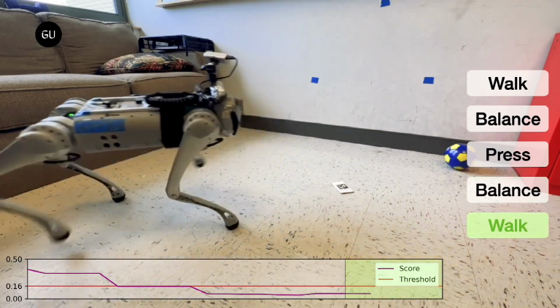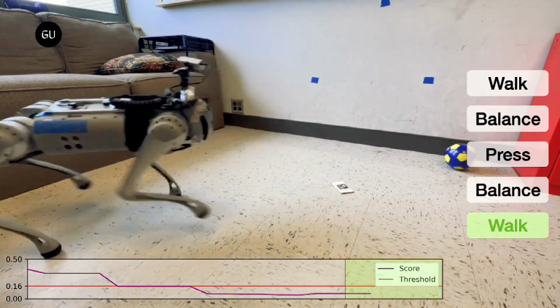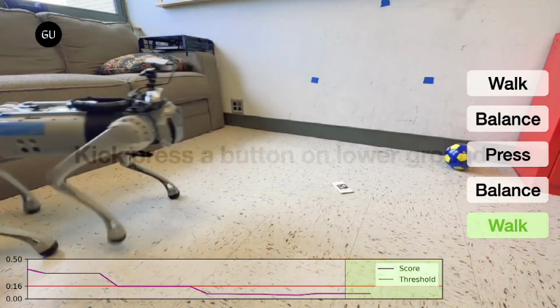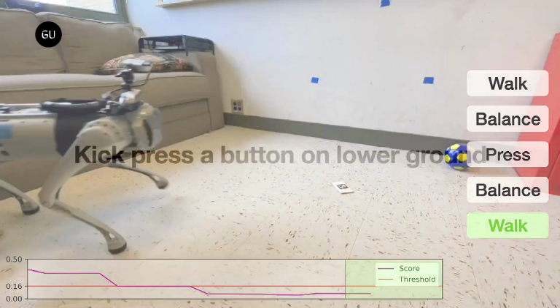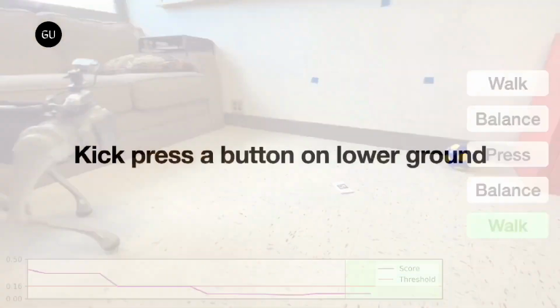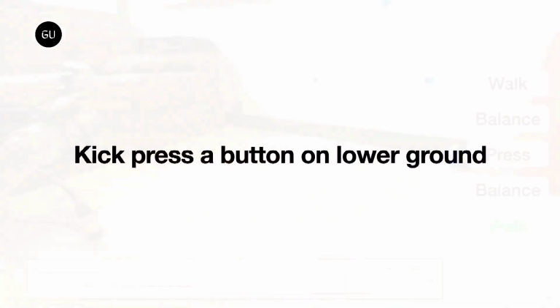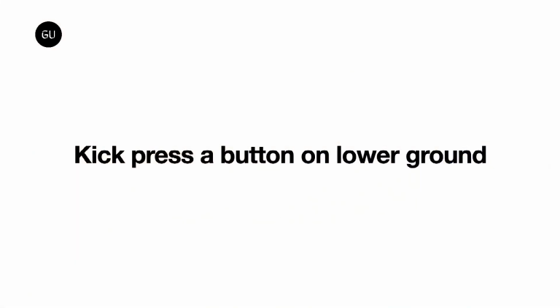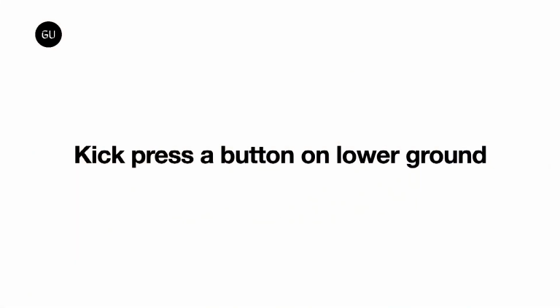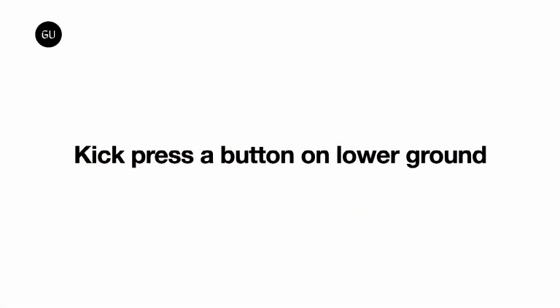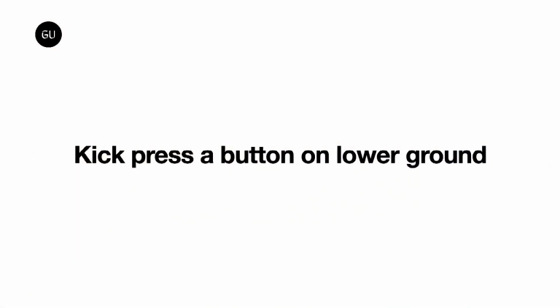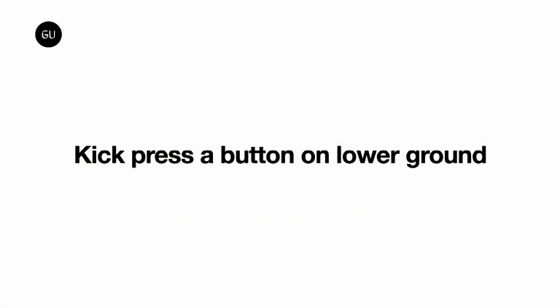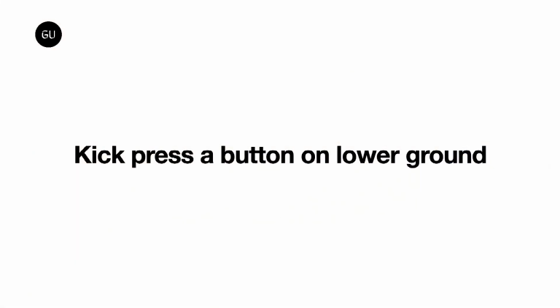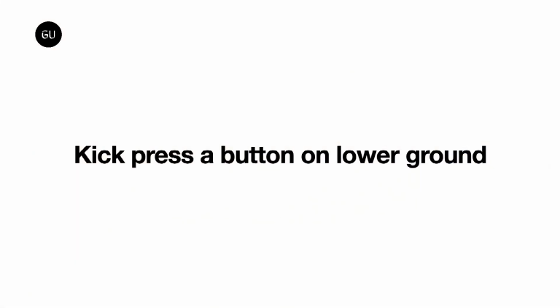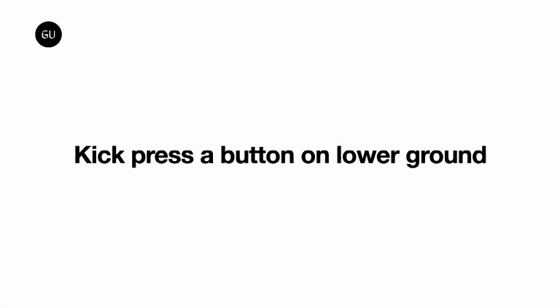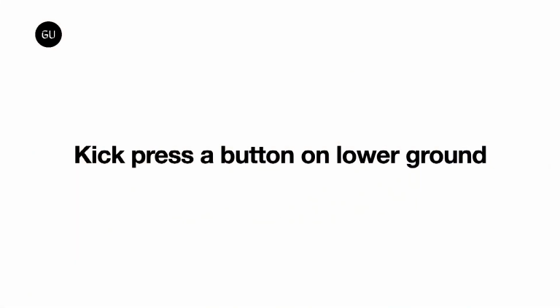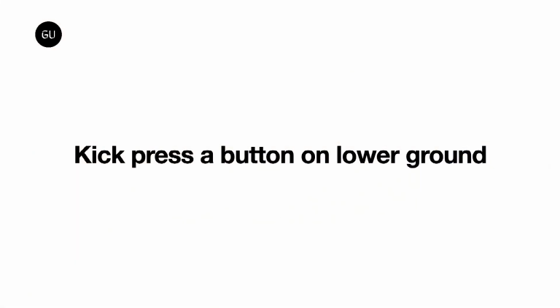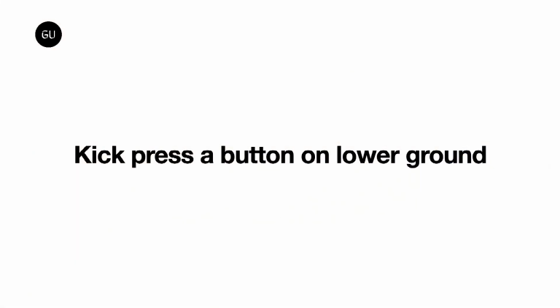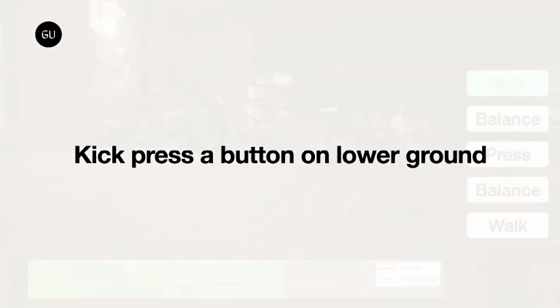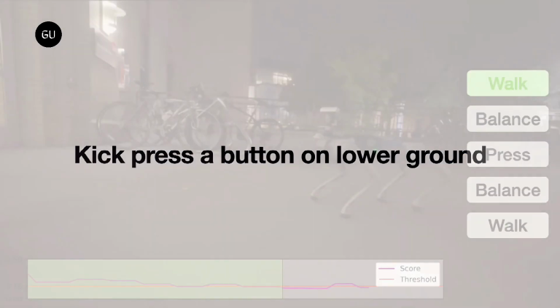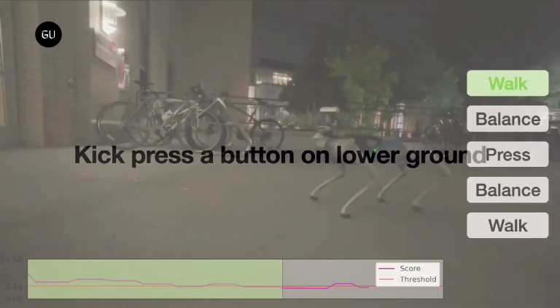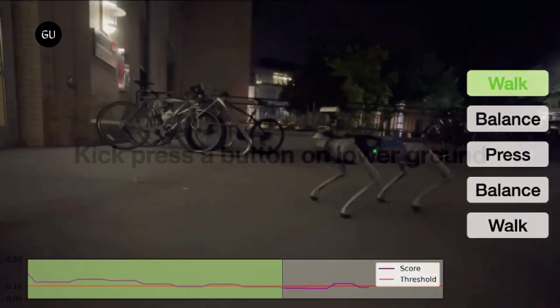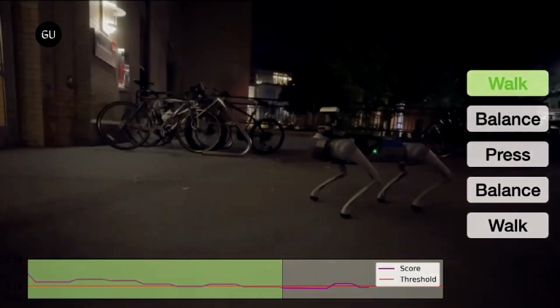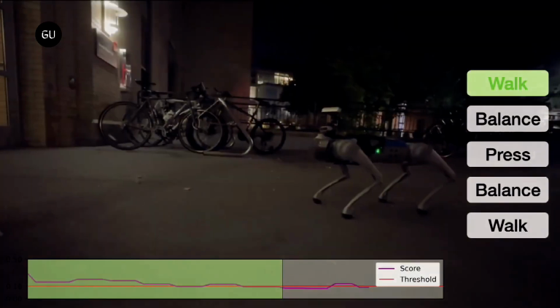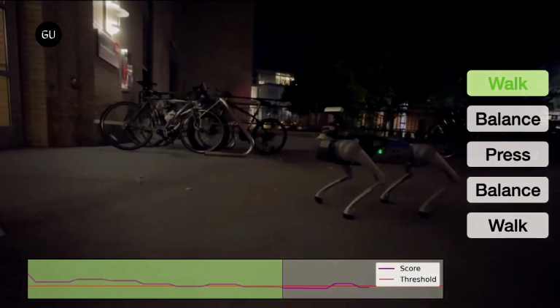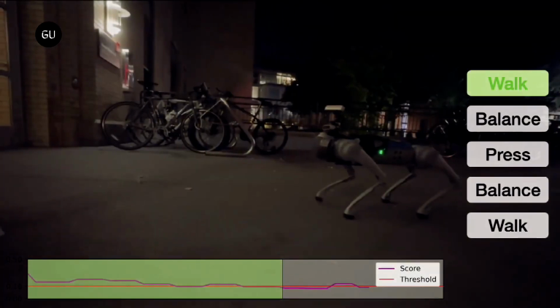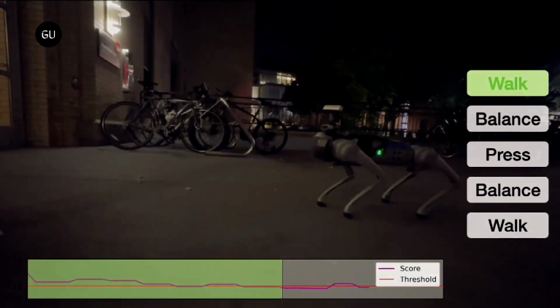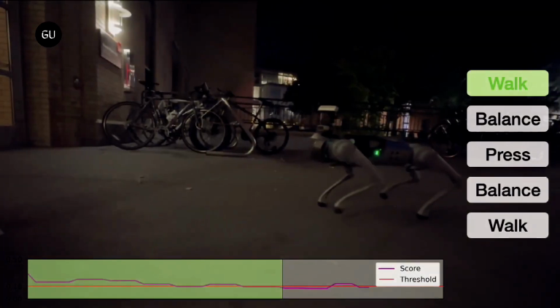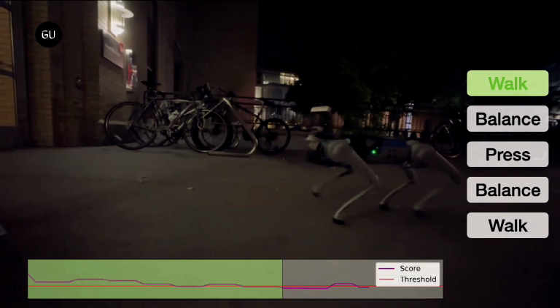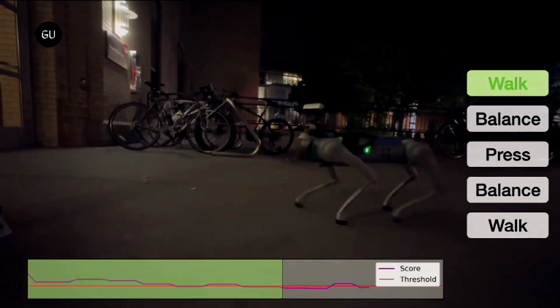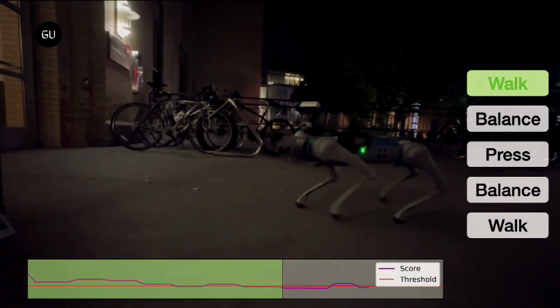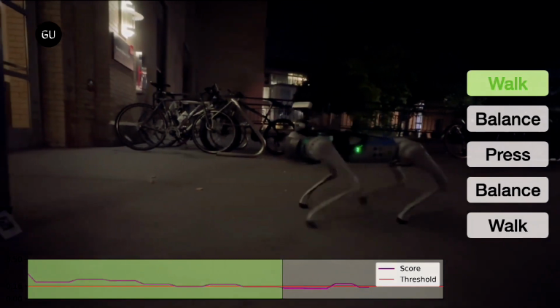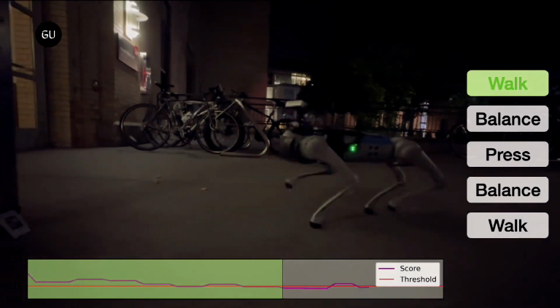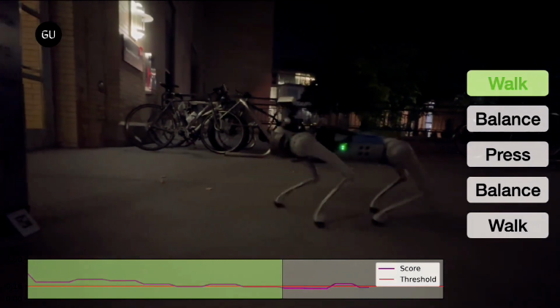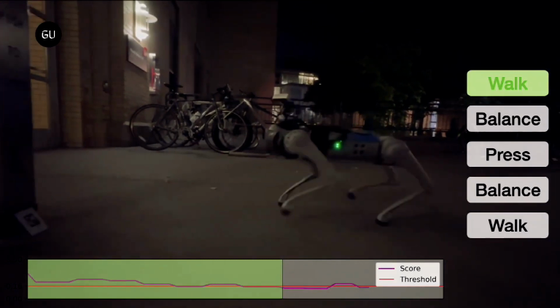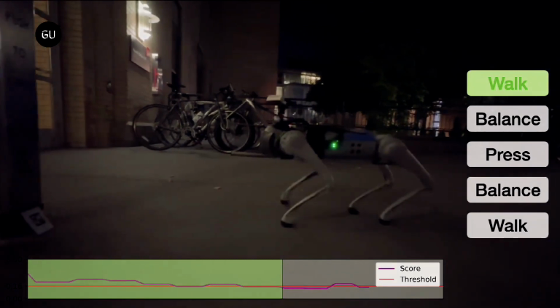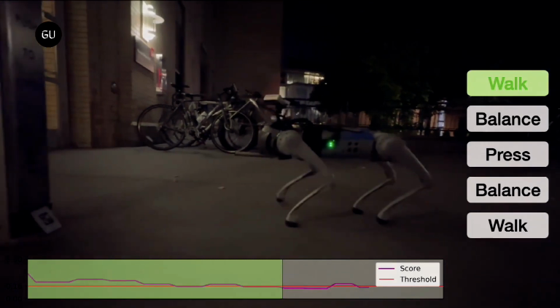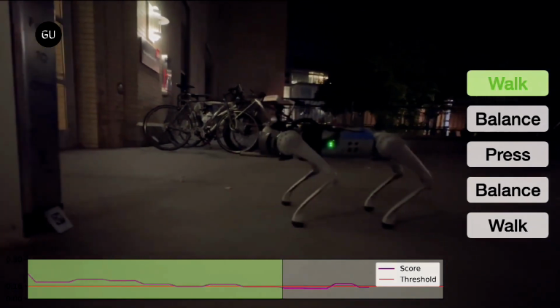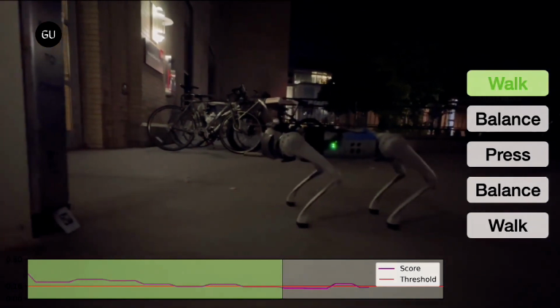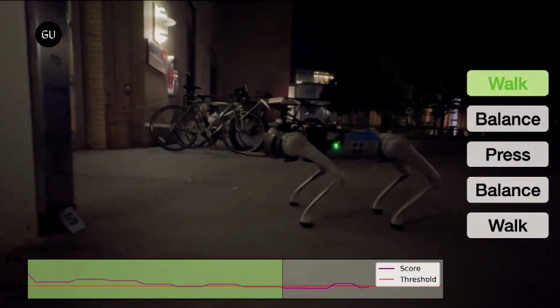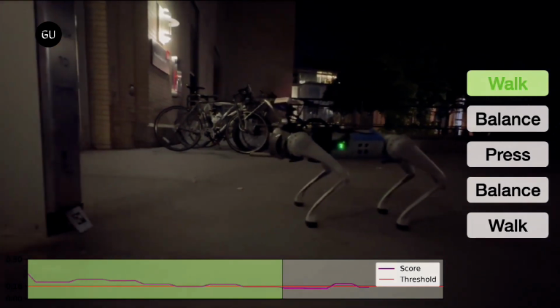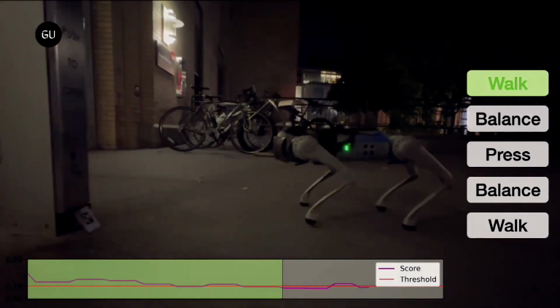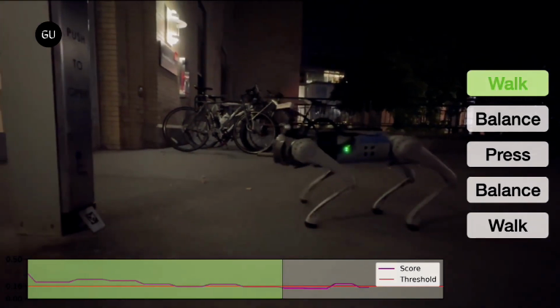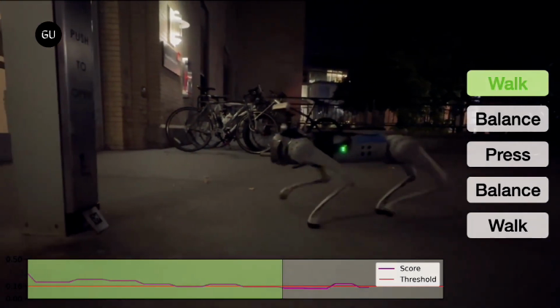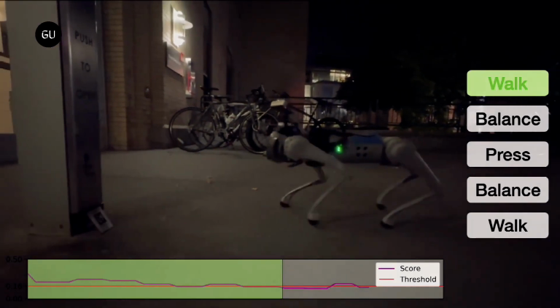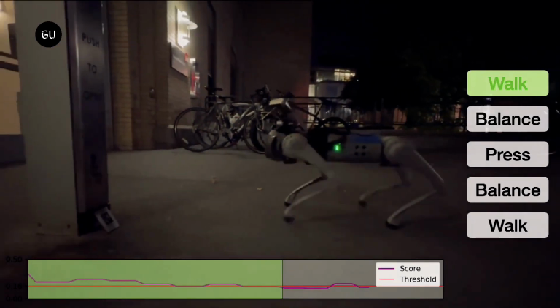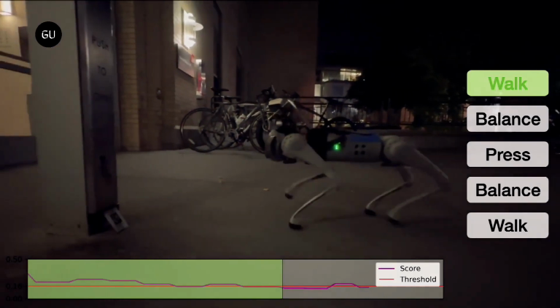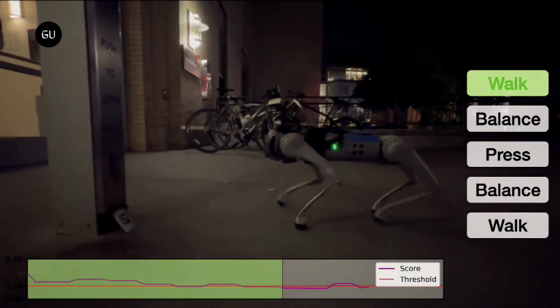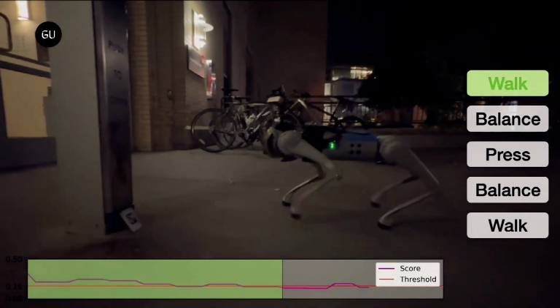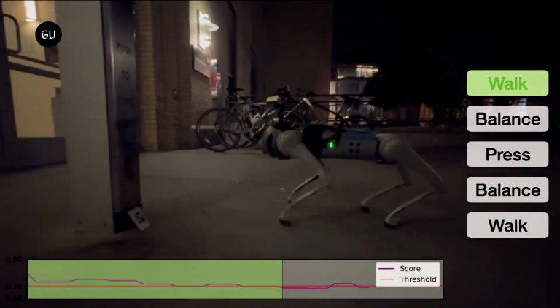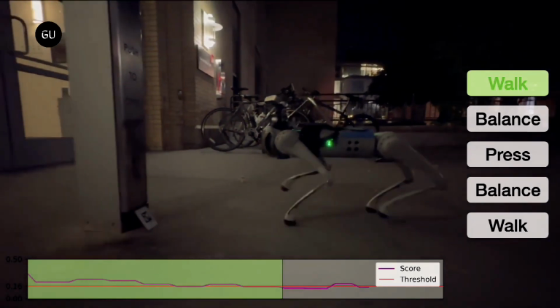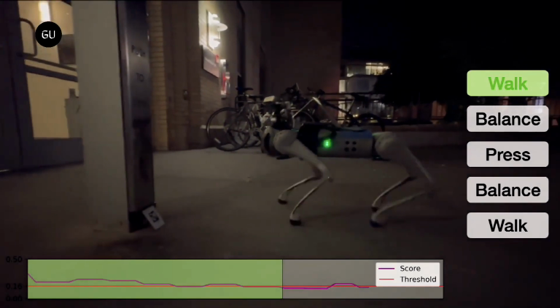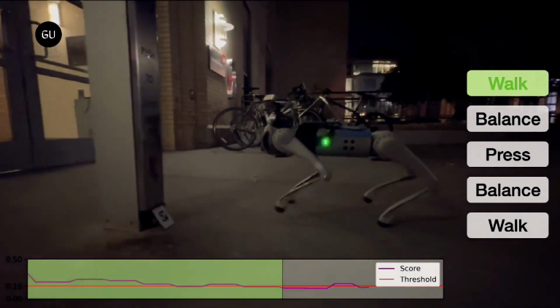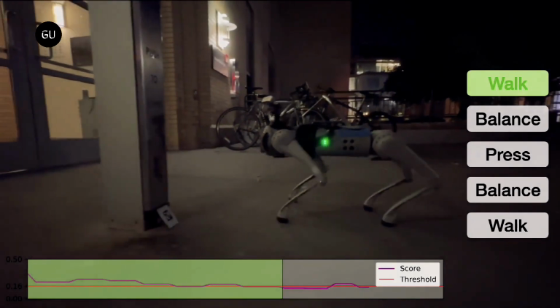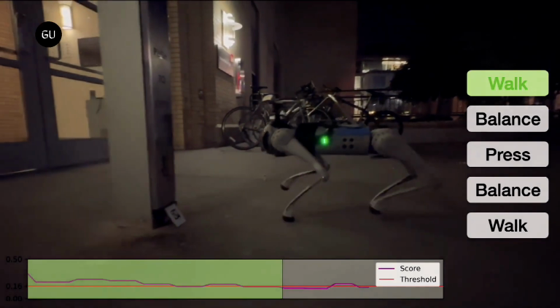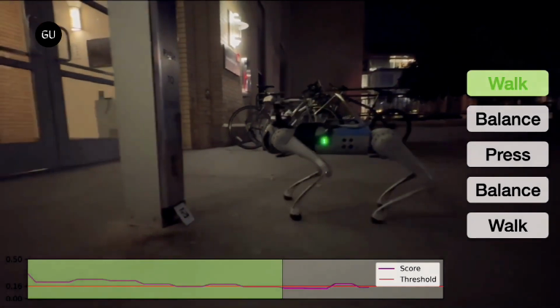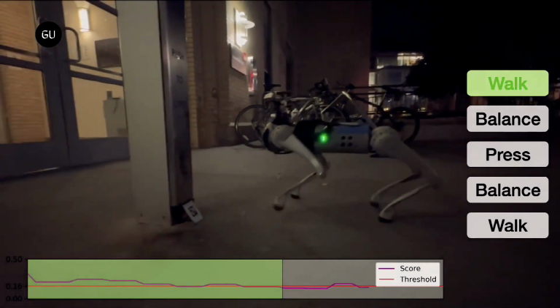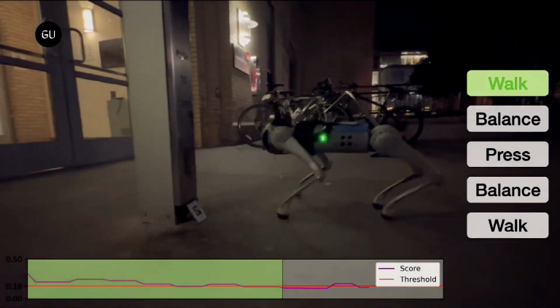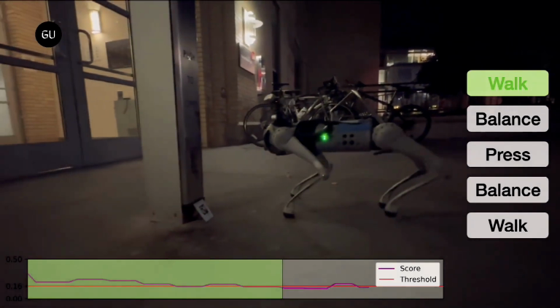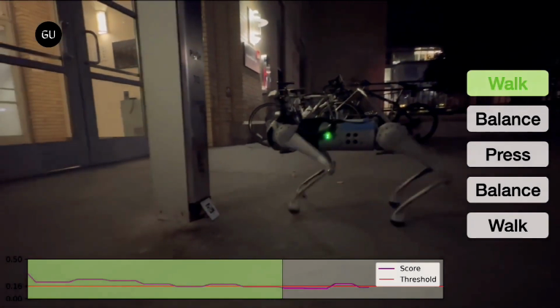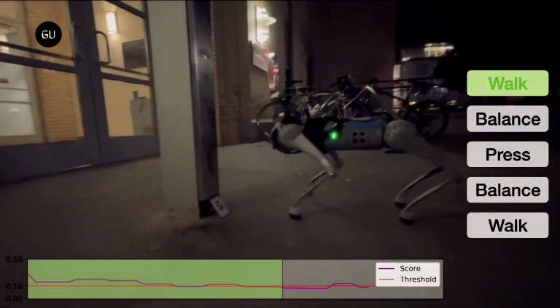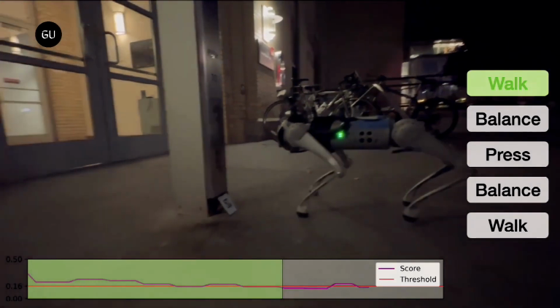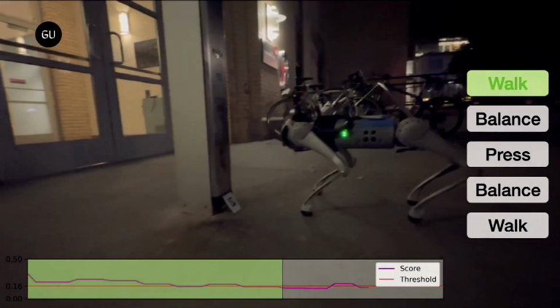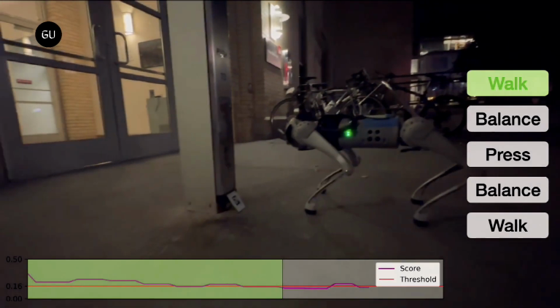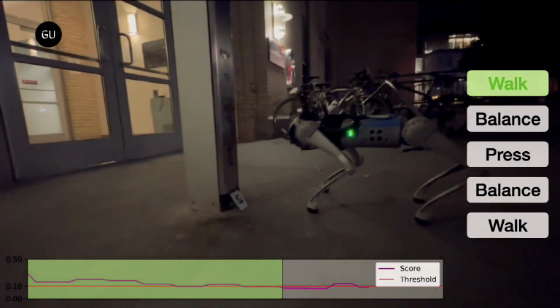But these achievements are quite pale in front of their biological counterpart, which can do much more than just strut around you in the park.